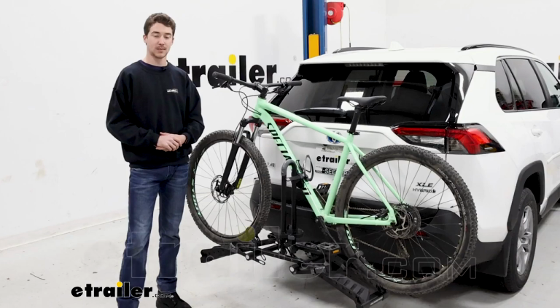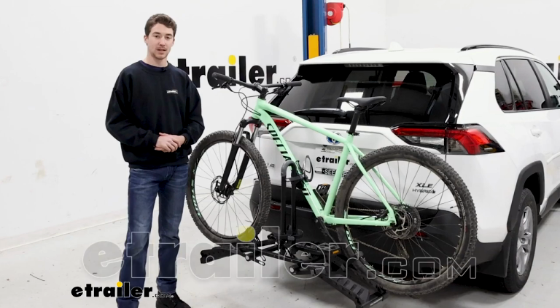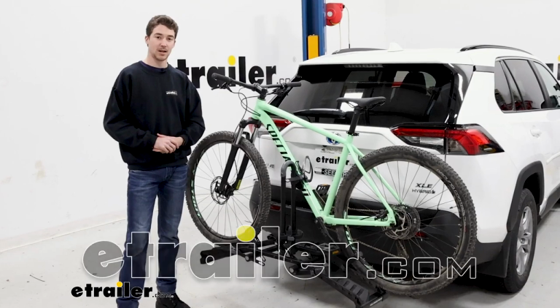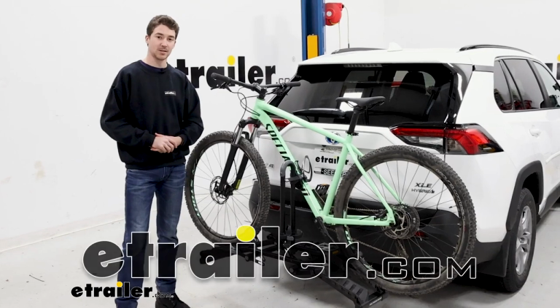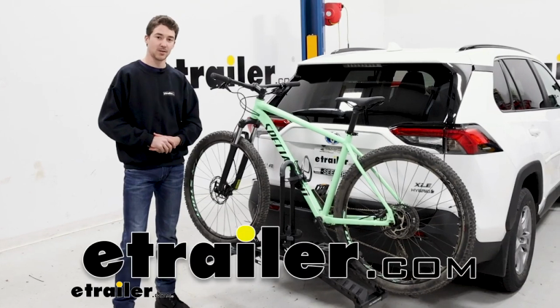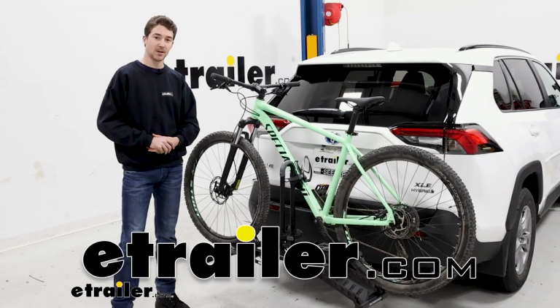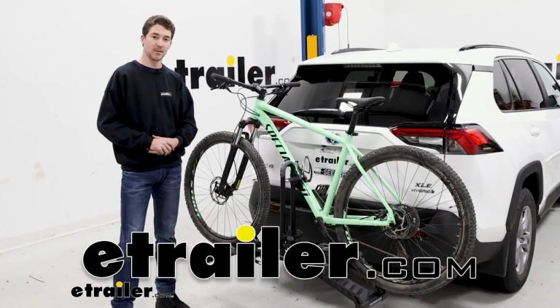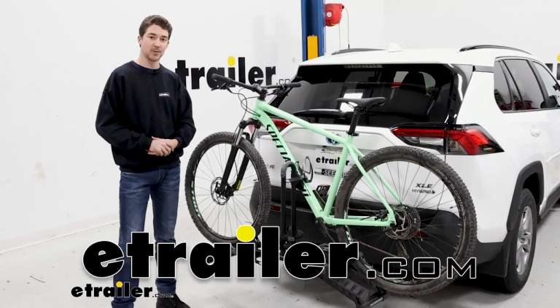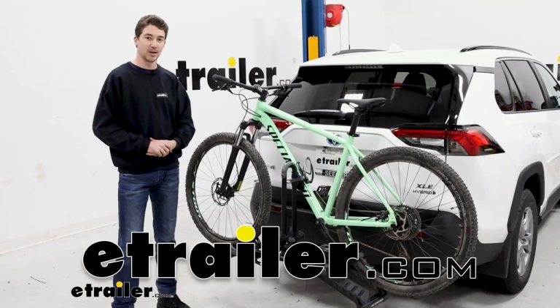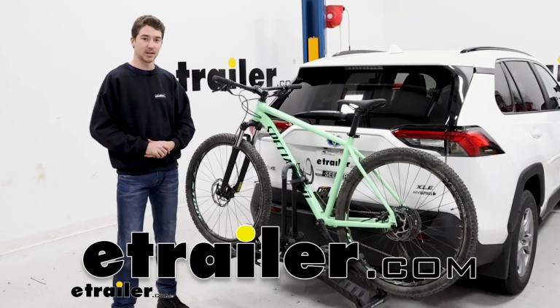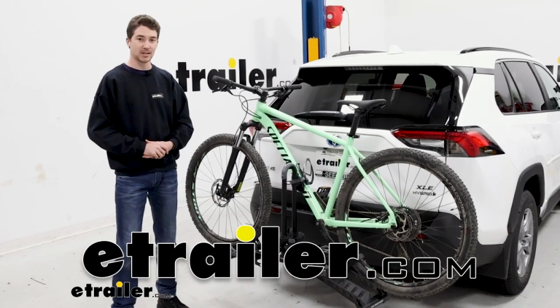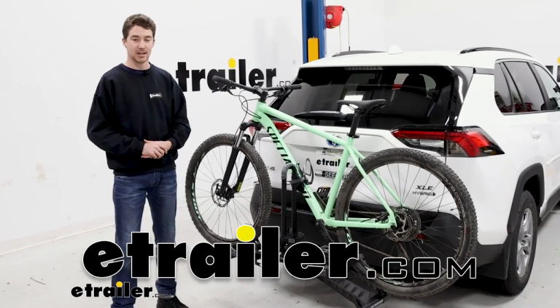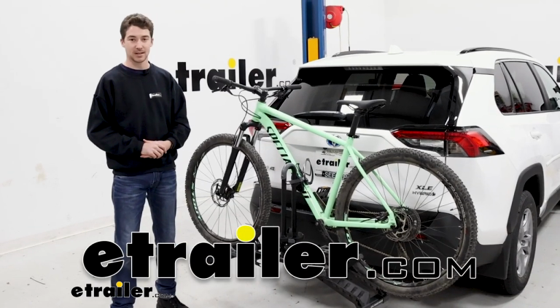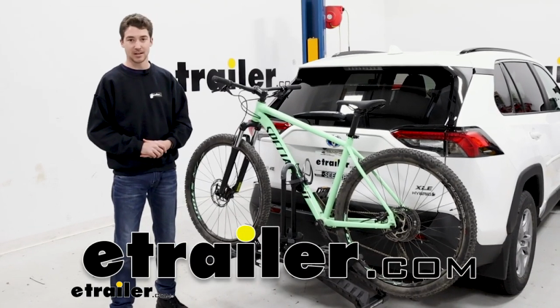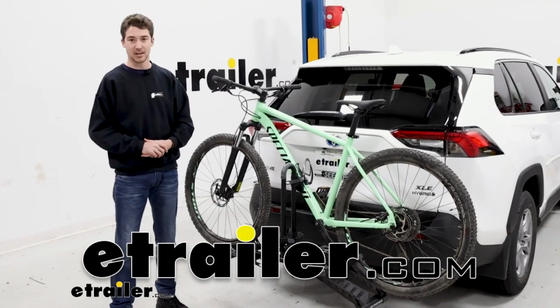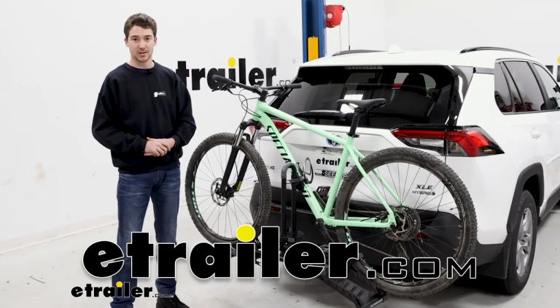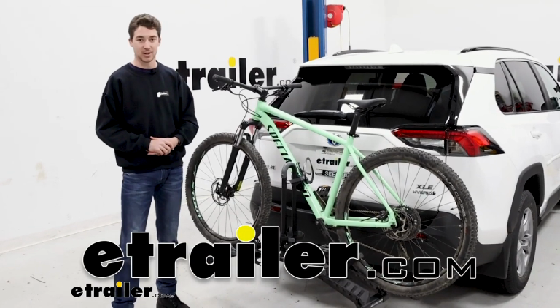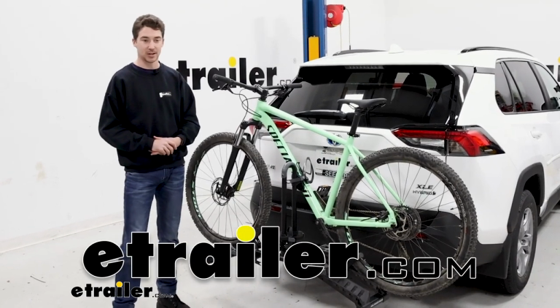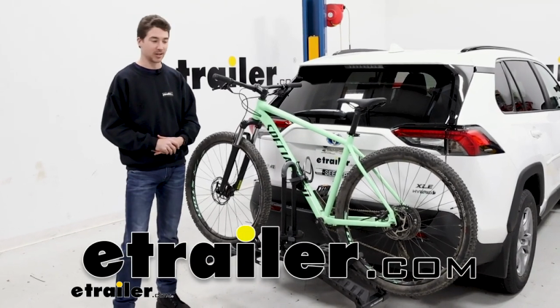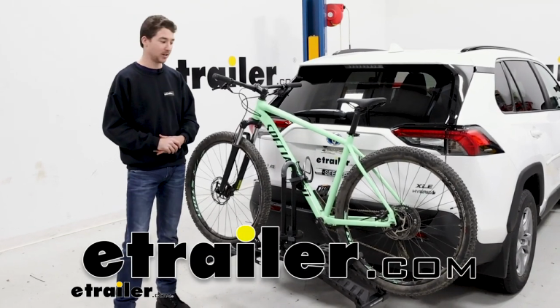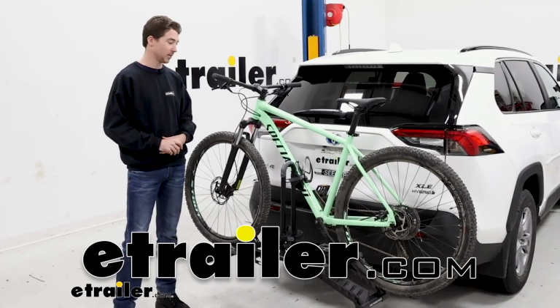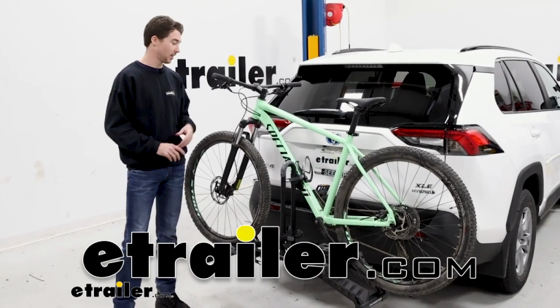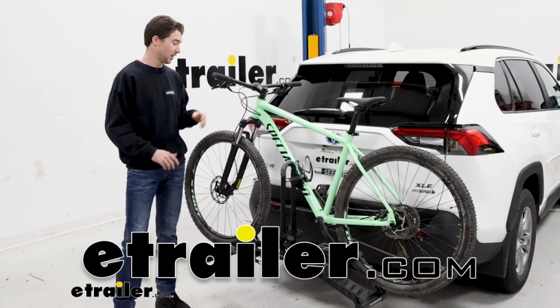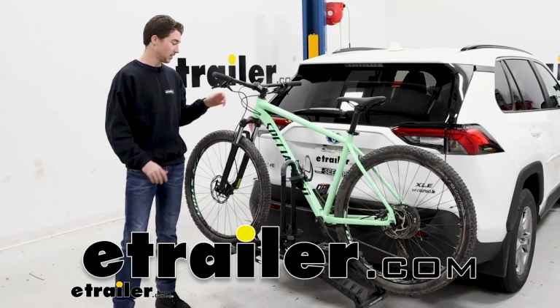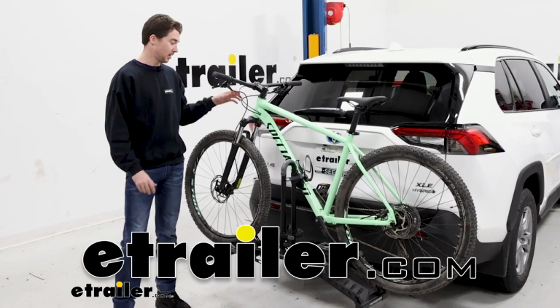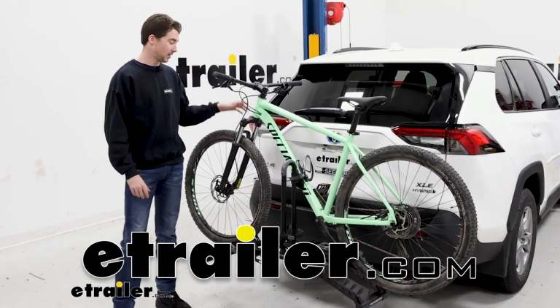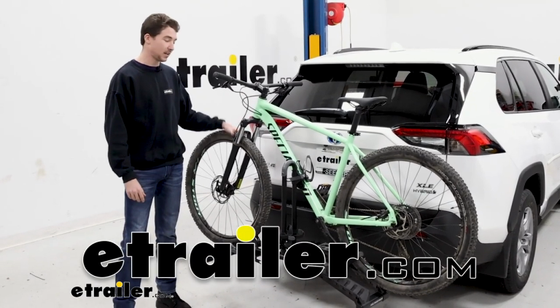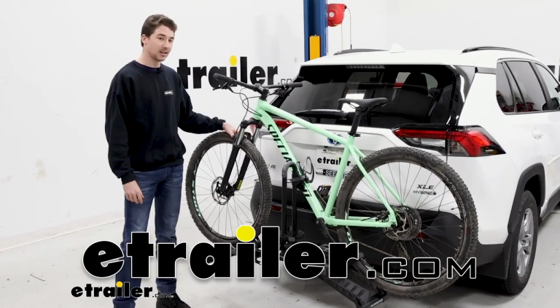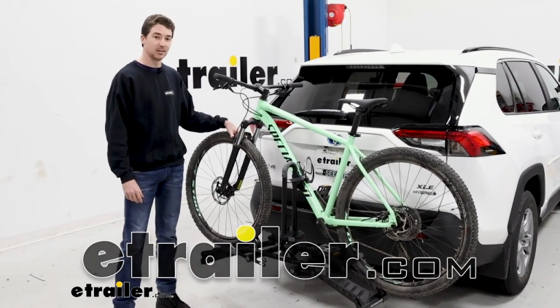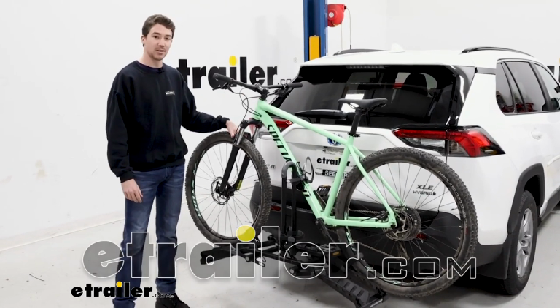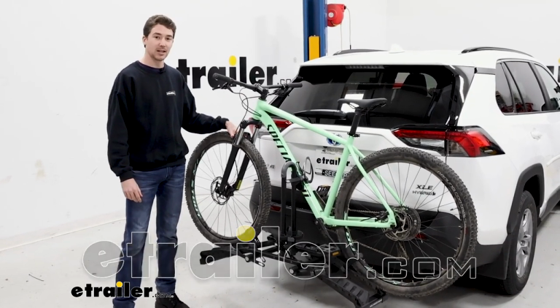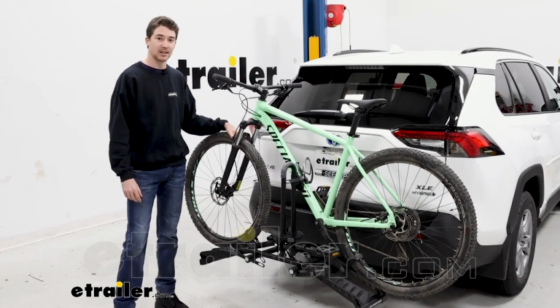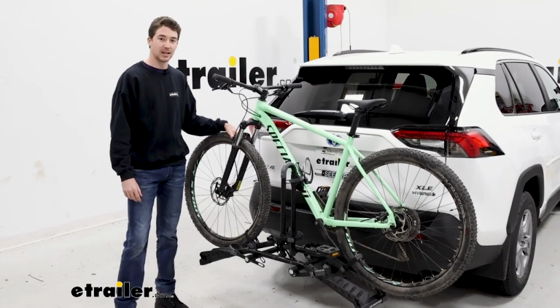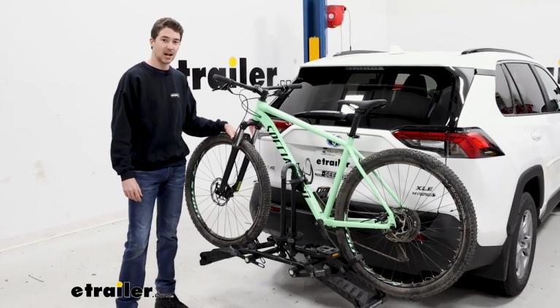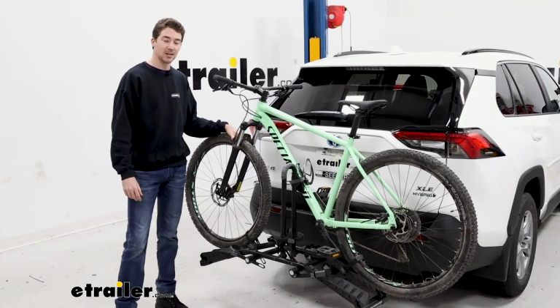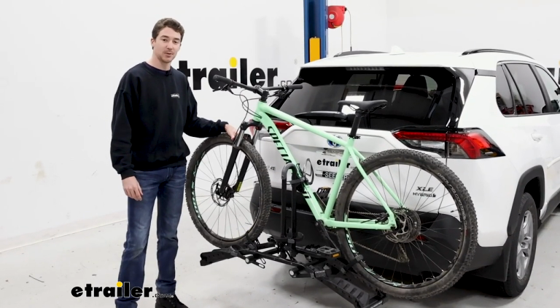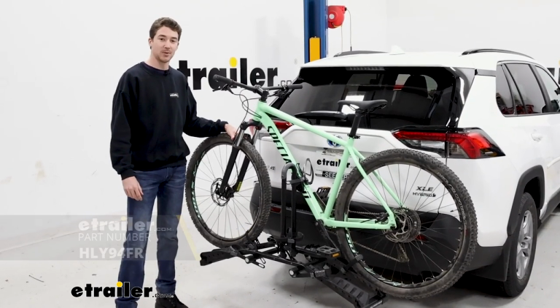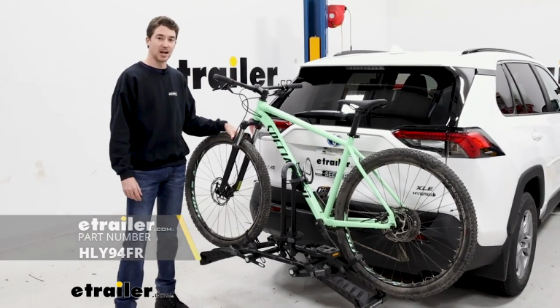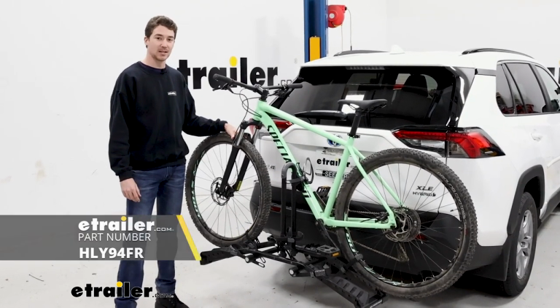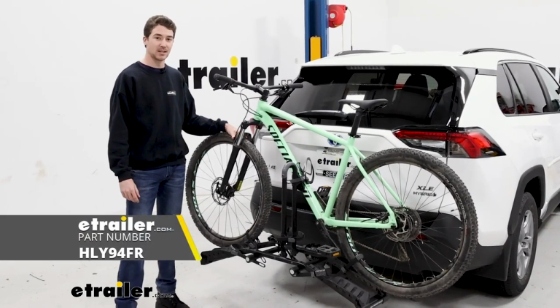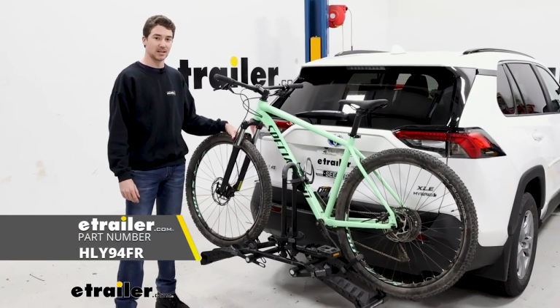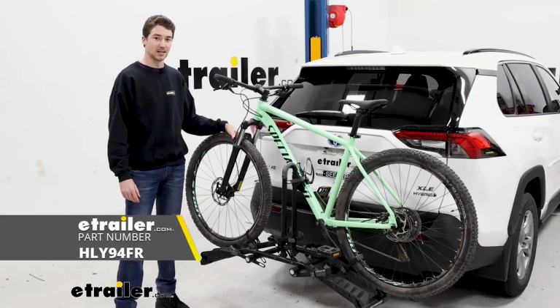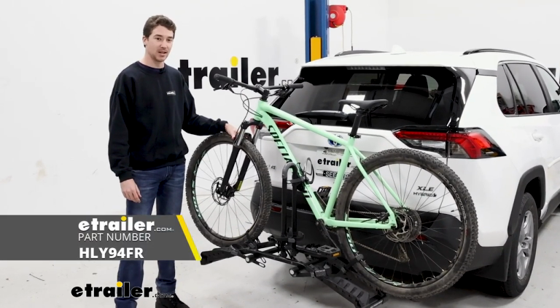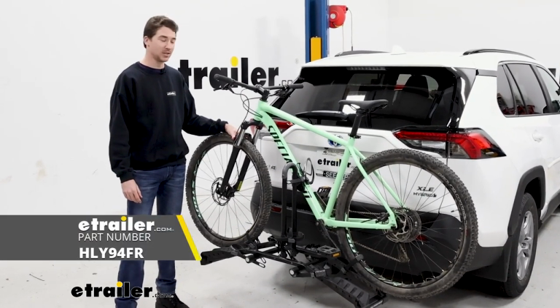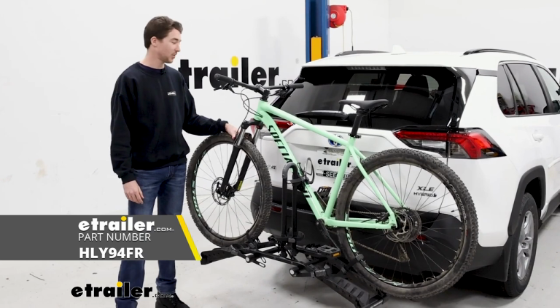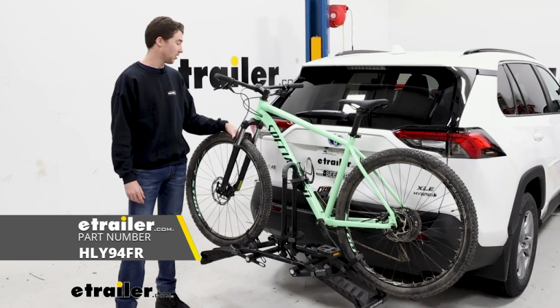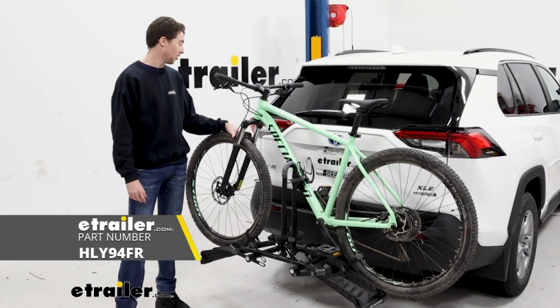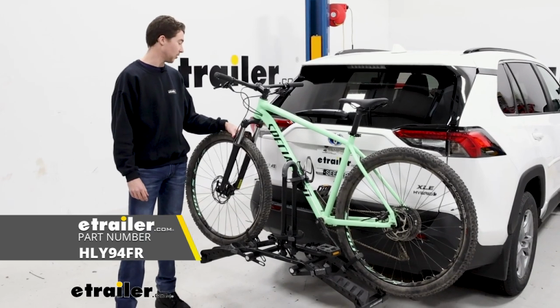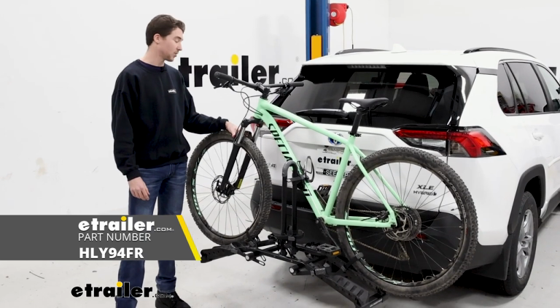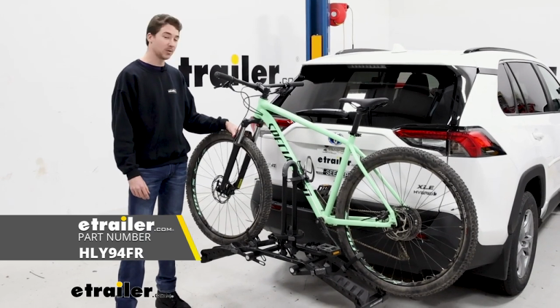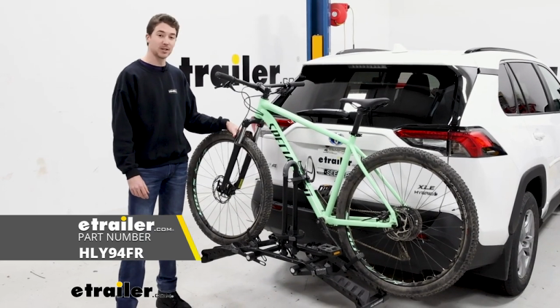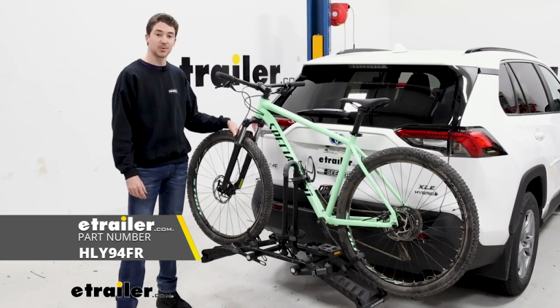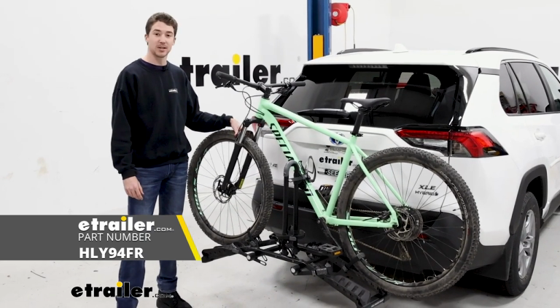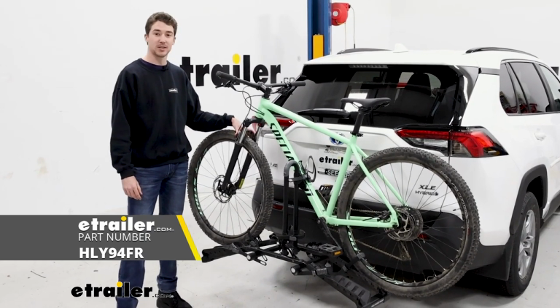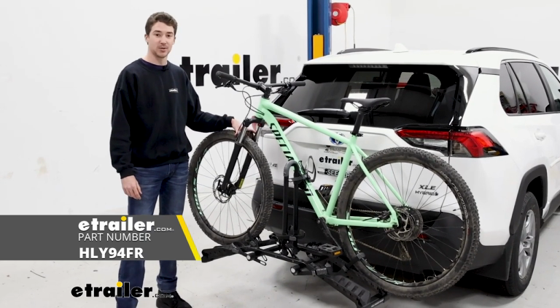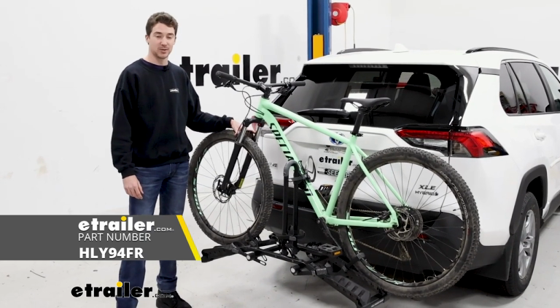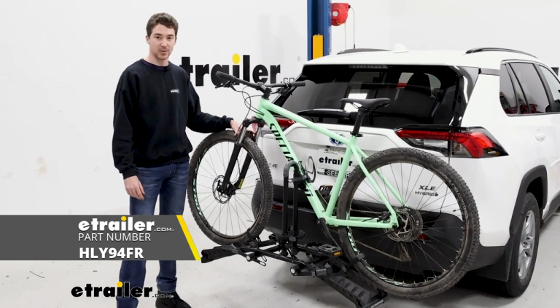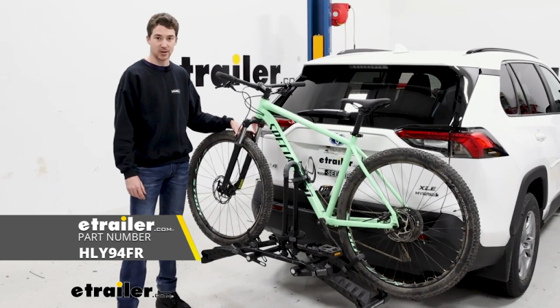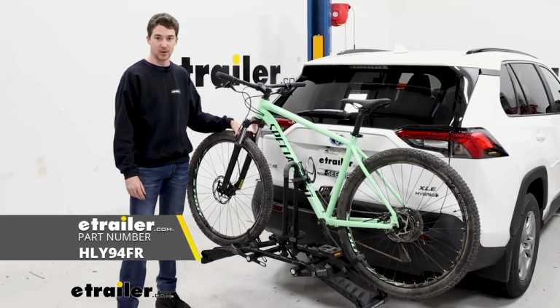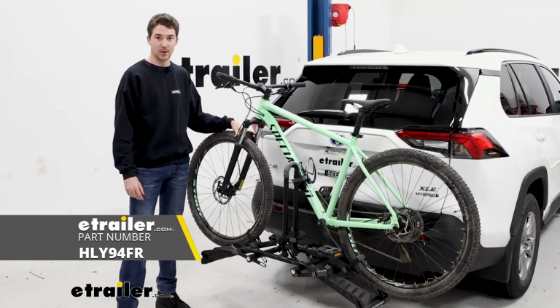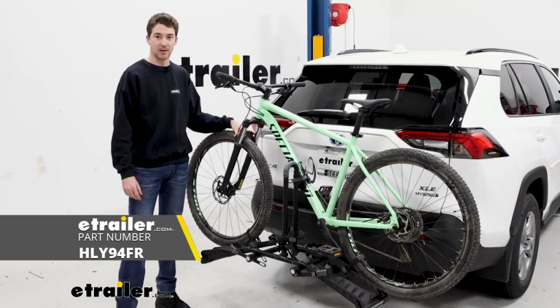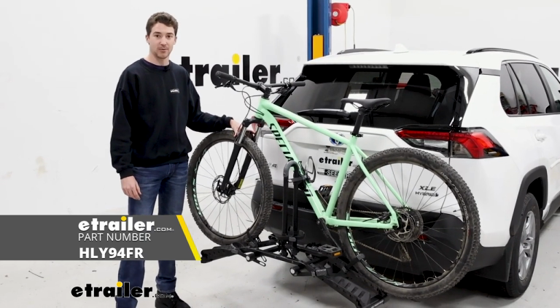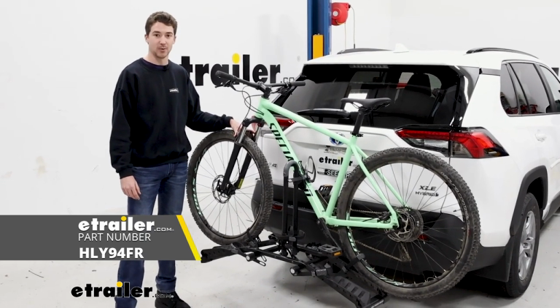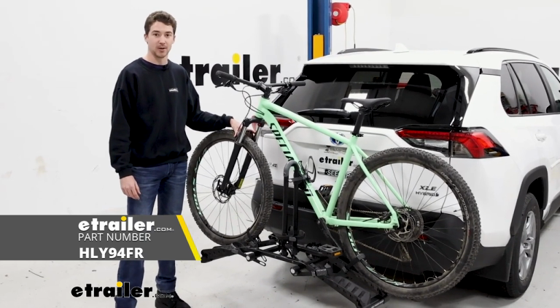How's it going everyone? It's Ethan at E-Trailer here. Today taking a look at the Hollywood Racks Destination on our 2022 Toyota RAV4.